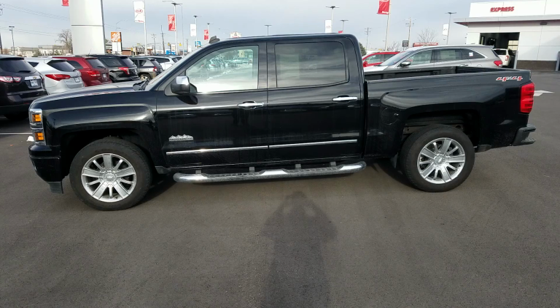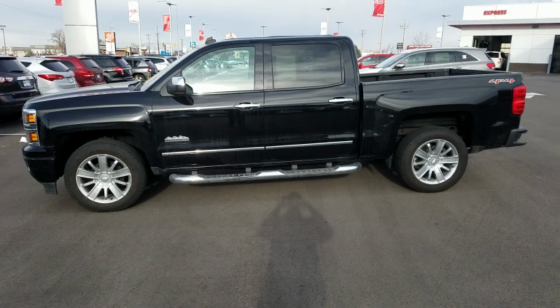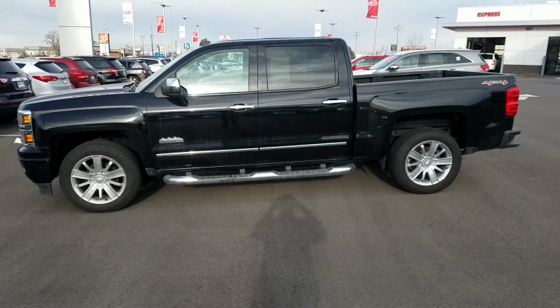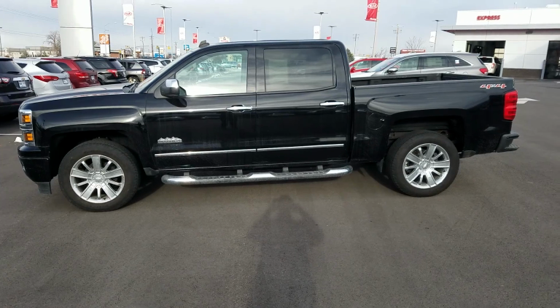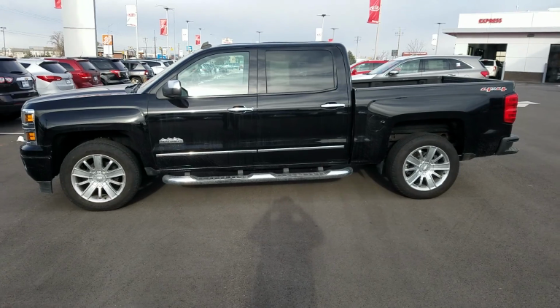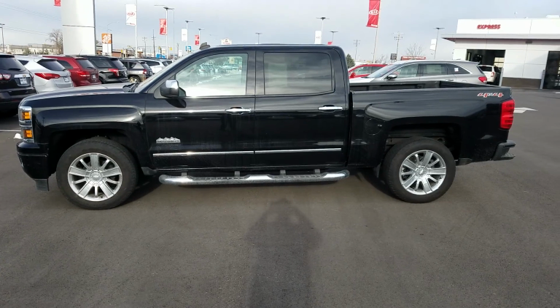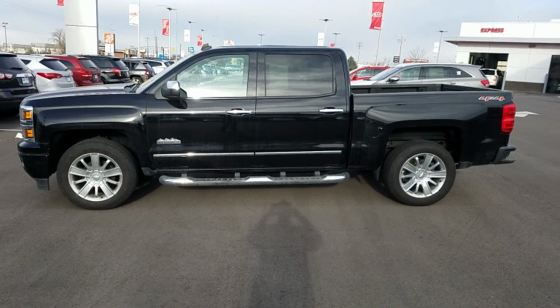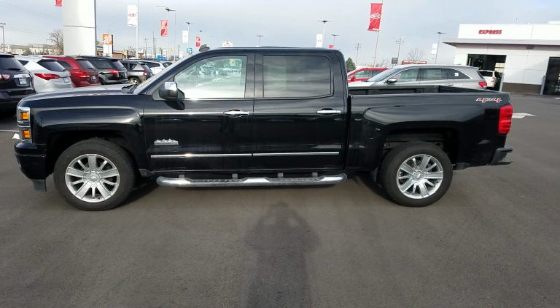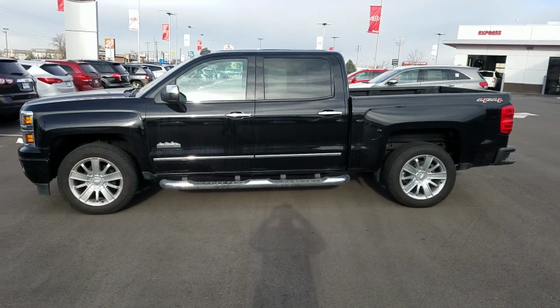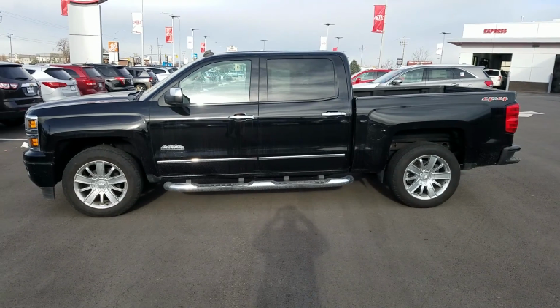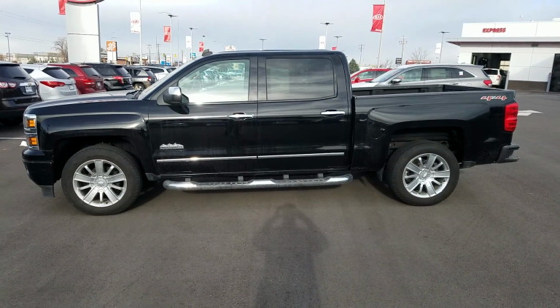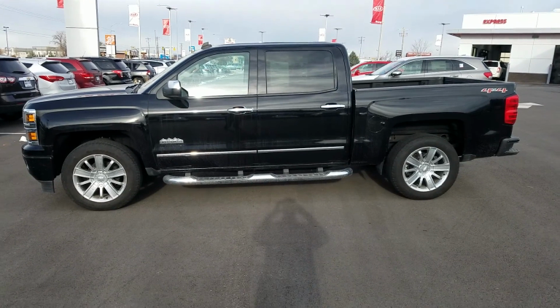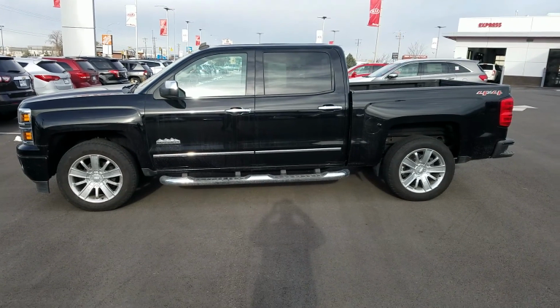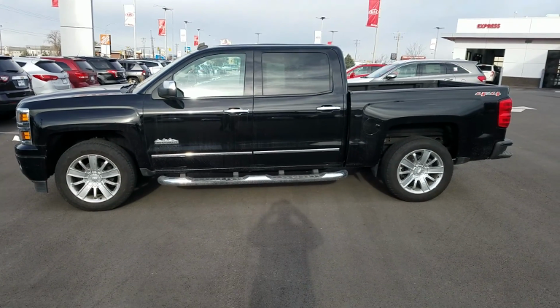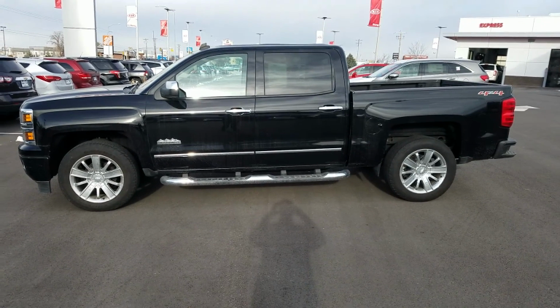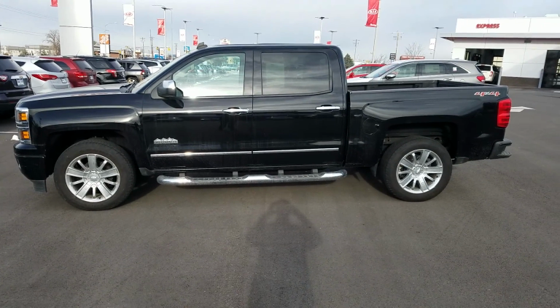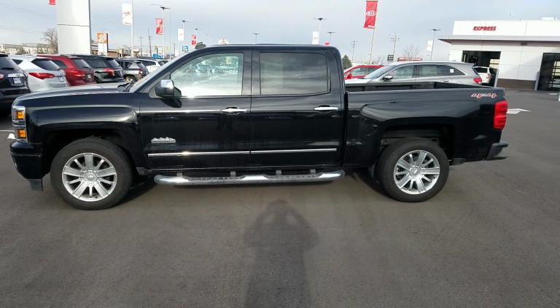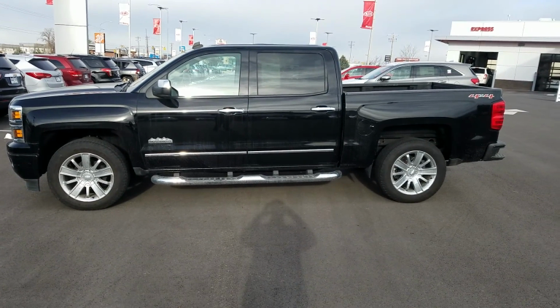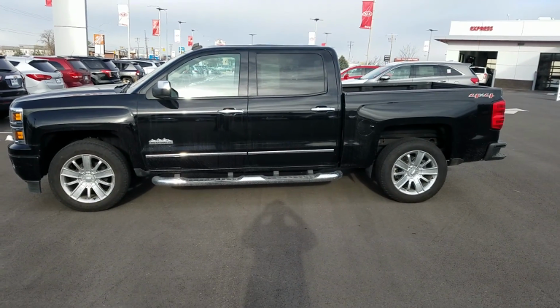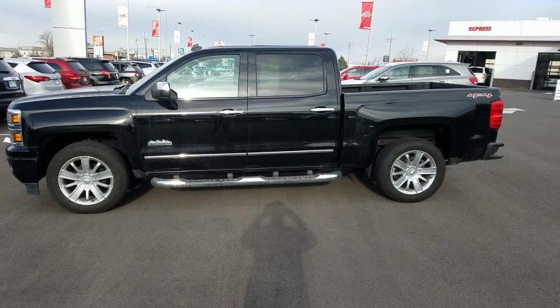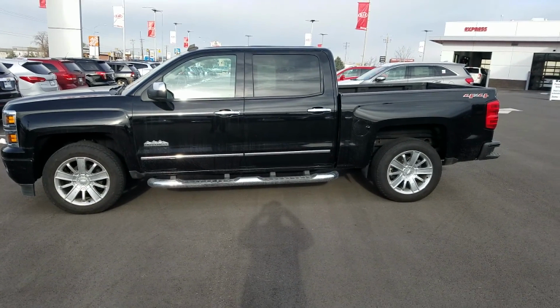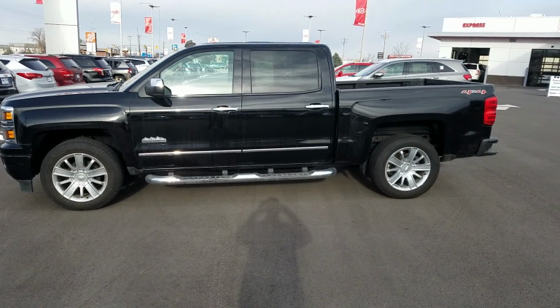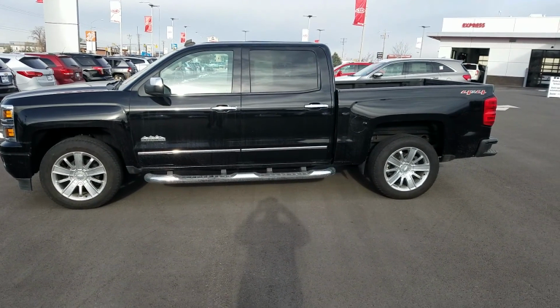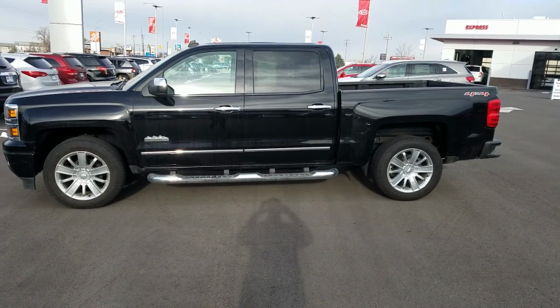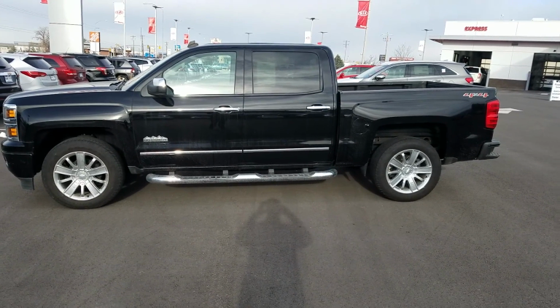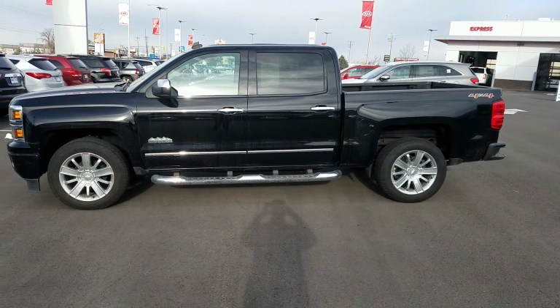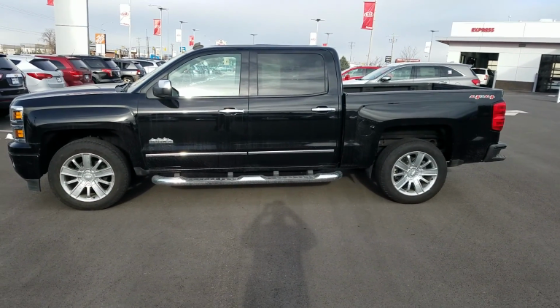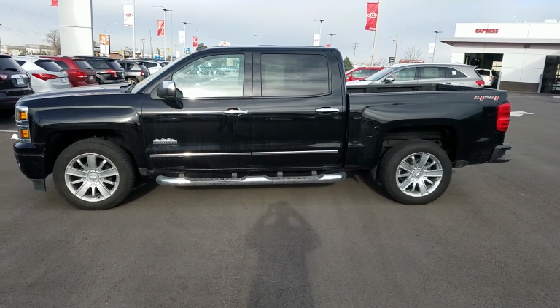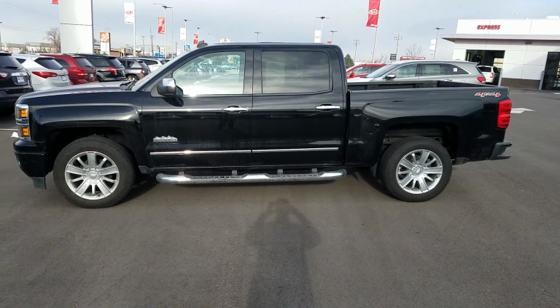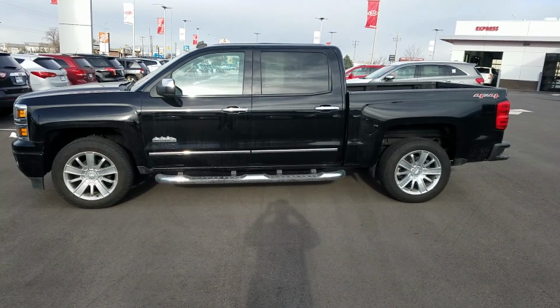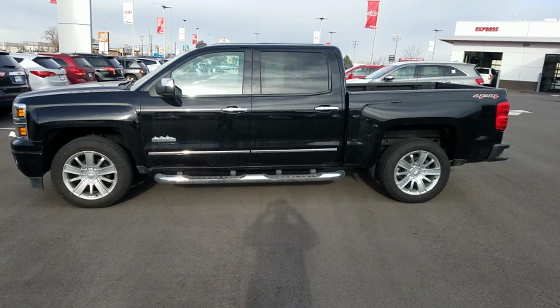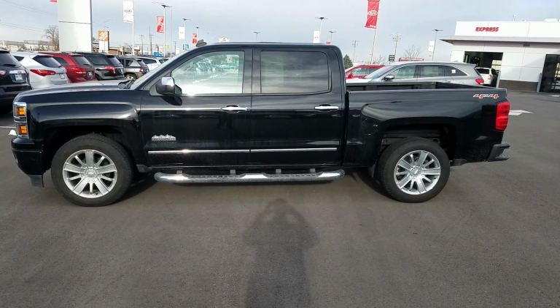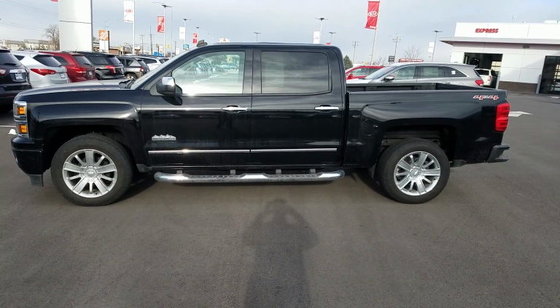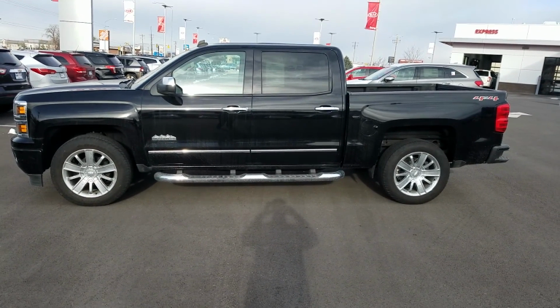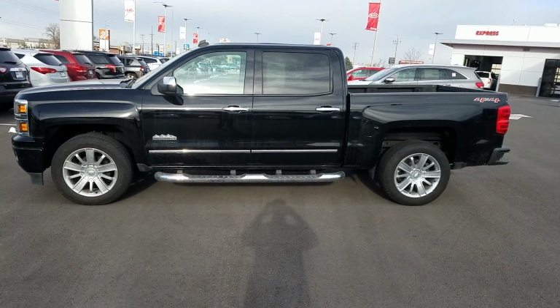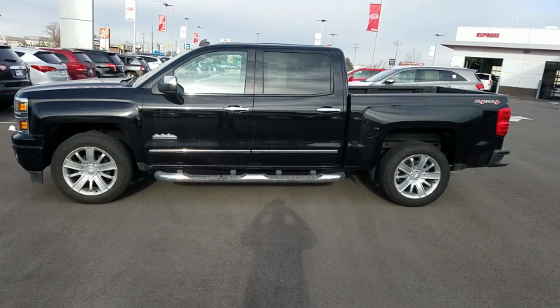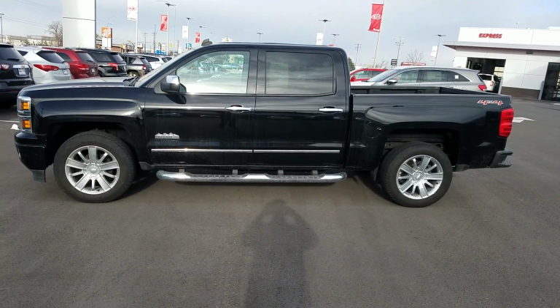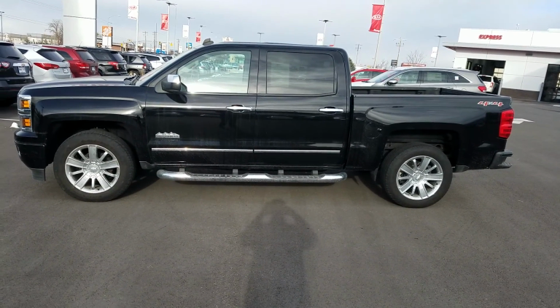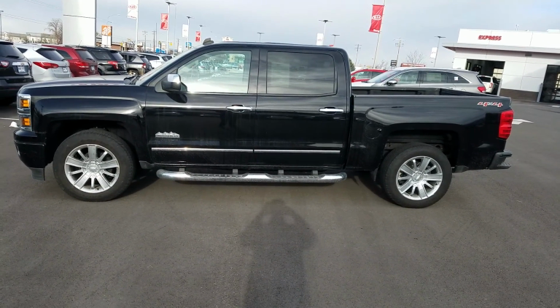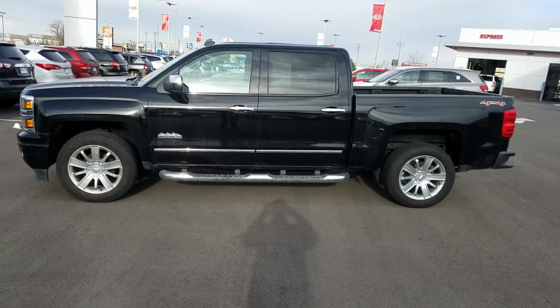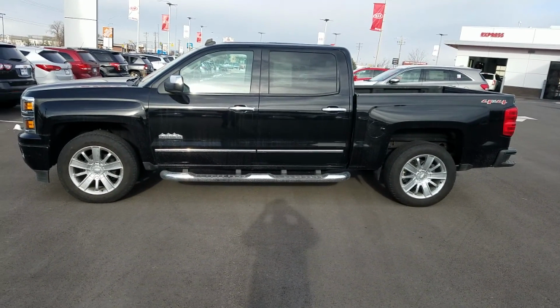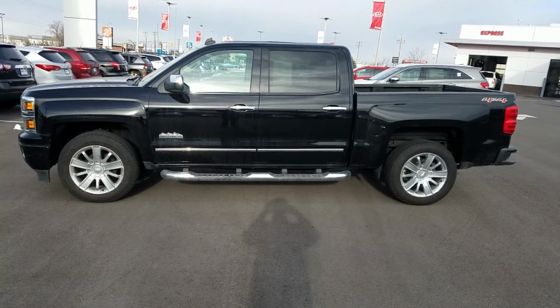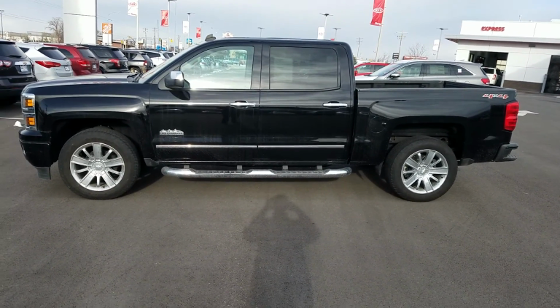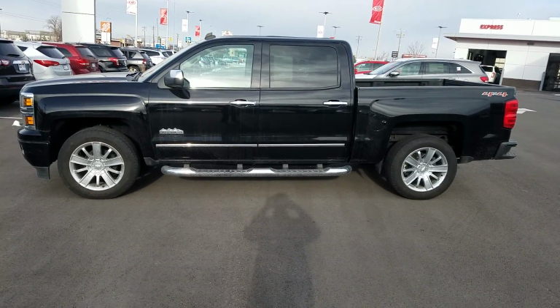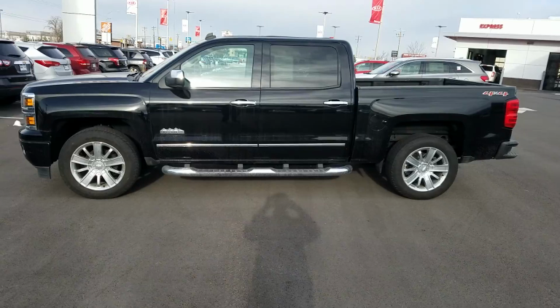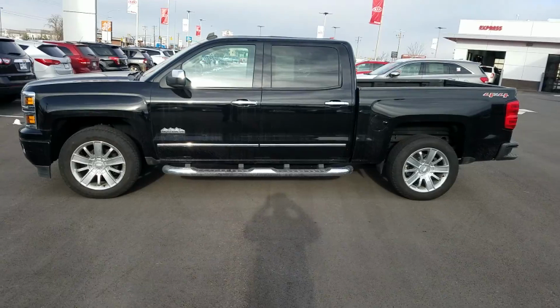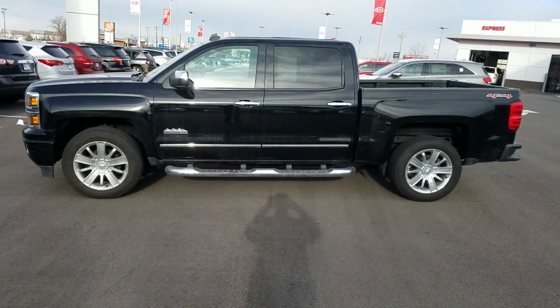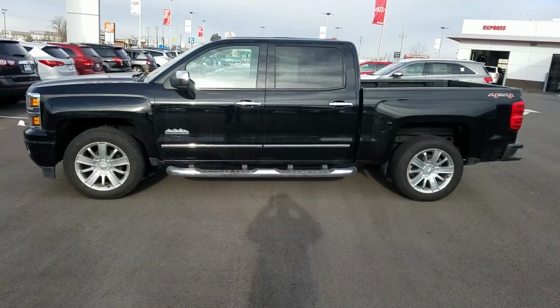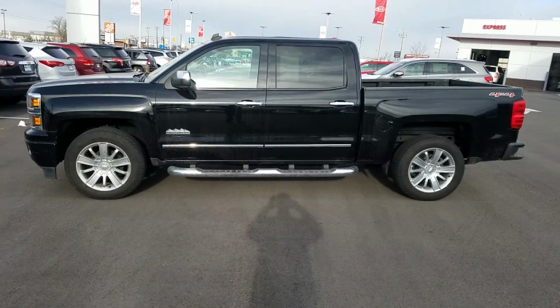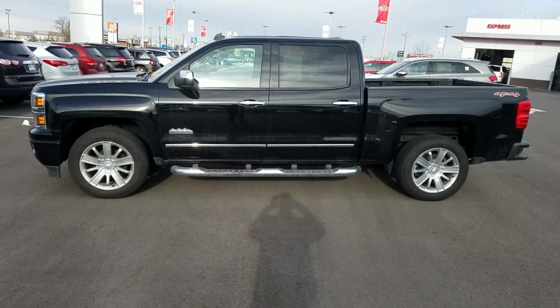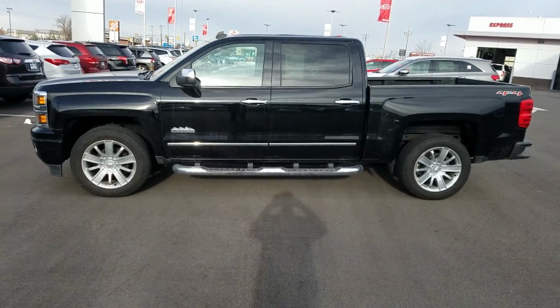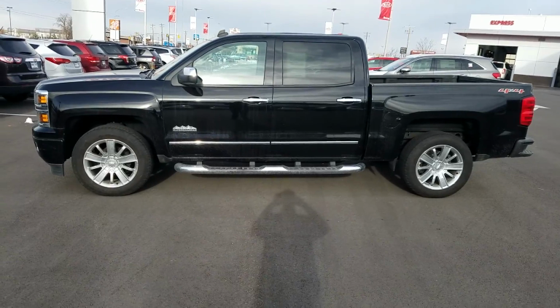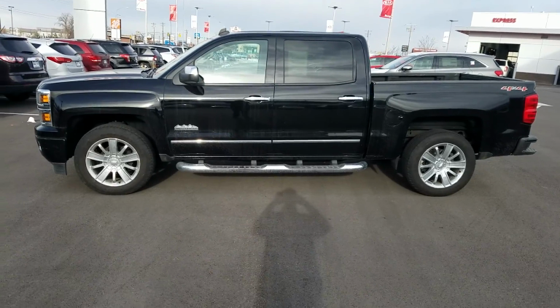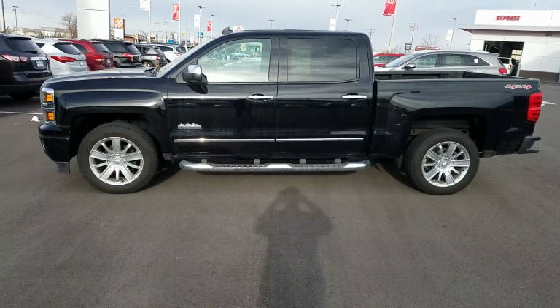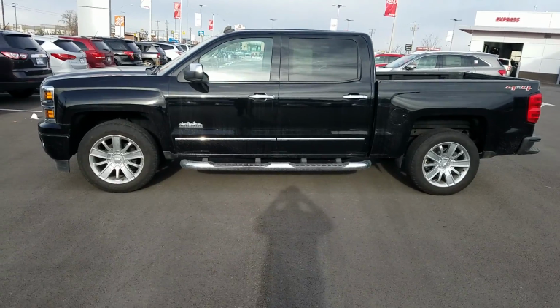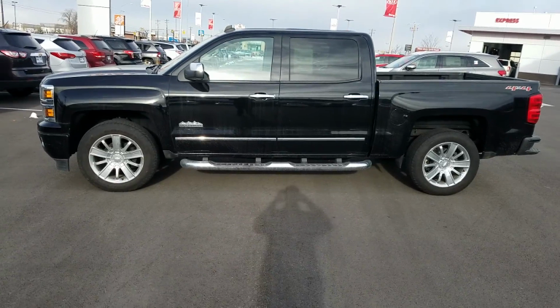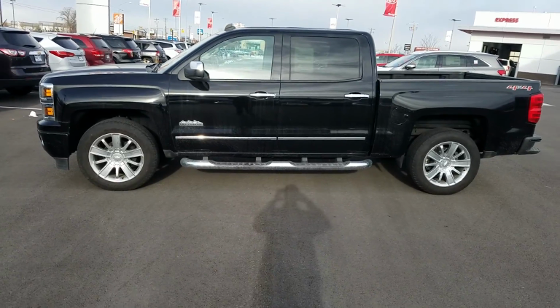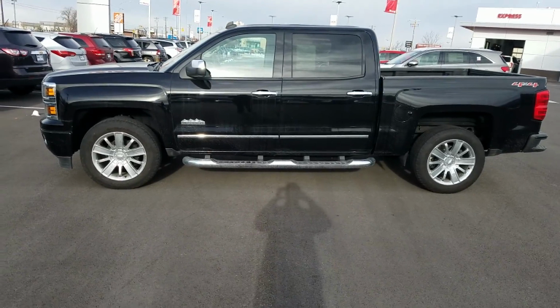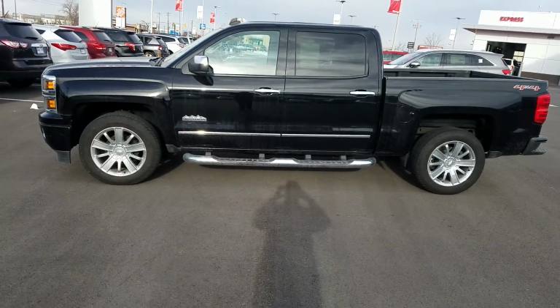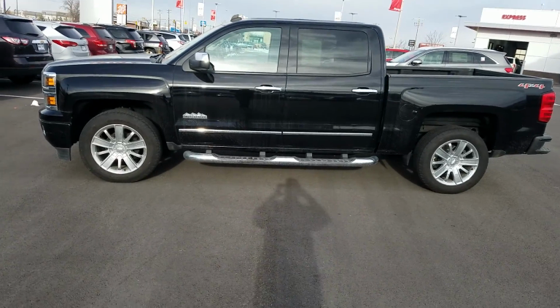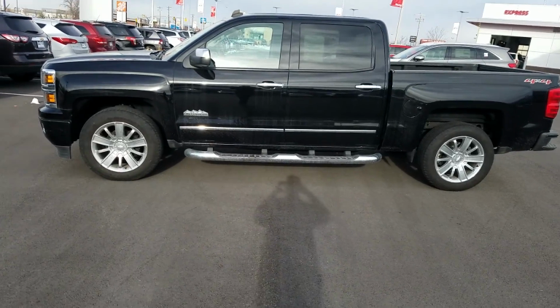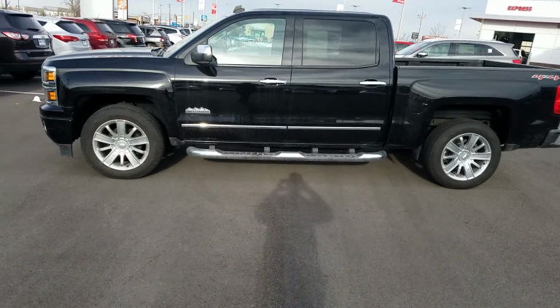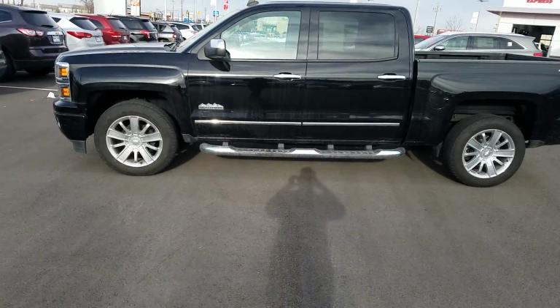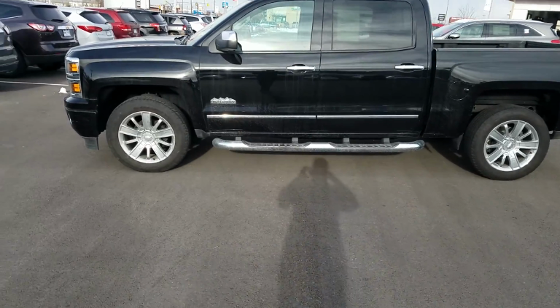Hey Charles, it's Kyle over at Young Kia of Leighton. Just wanted to give you a quick VIP video of the Chevy Silverado High Country.